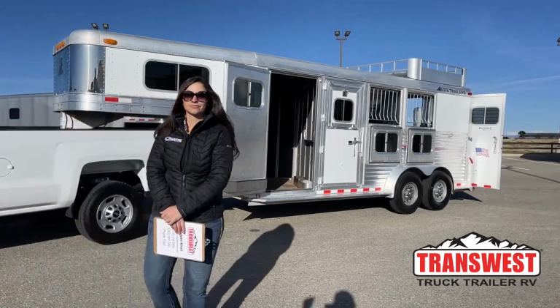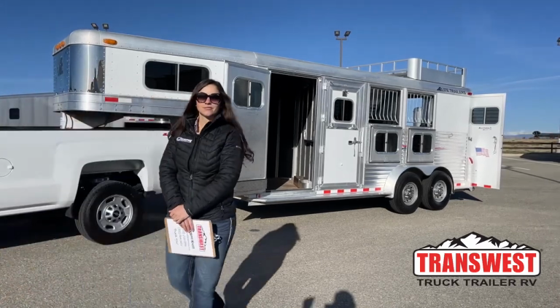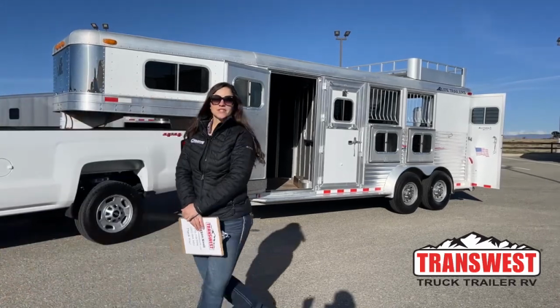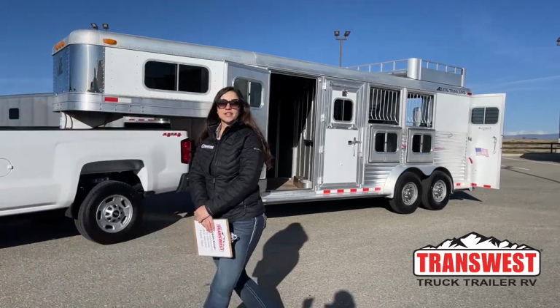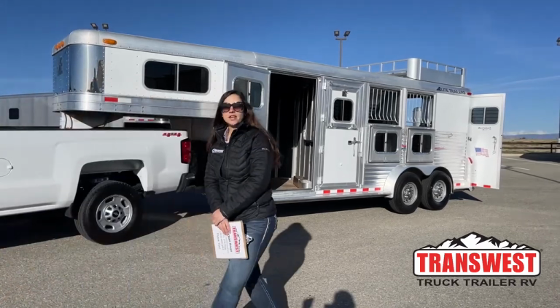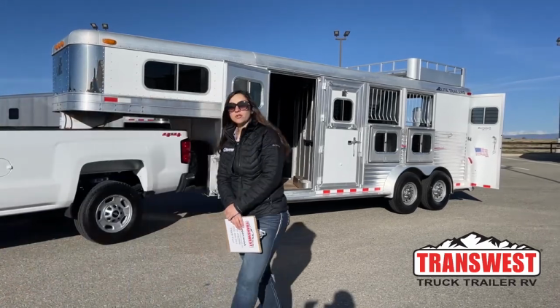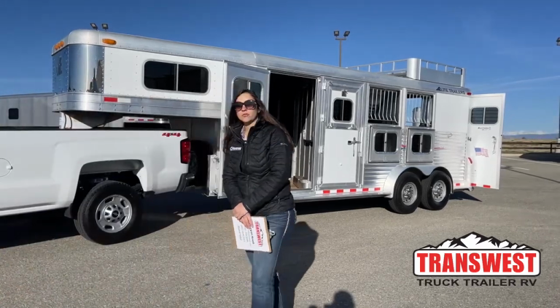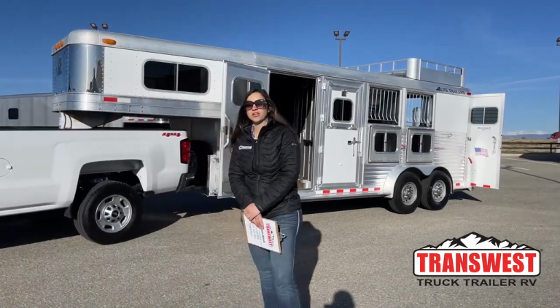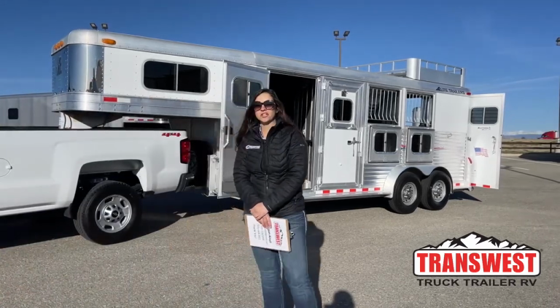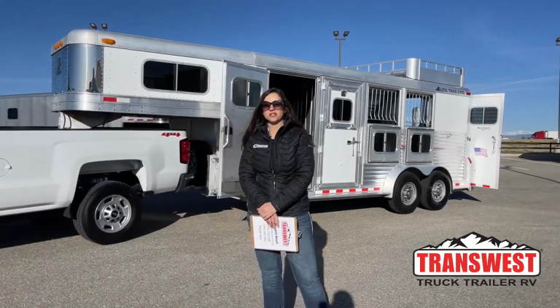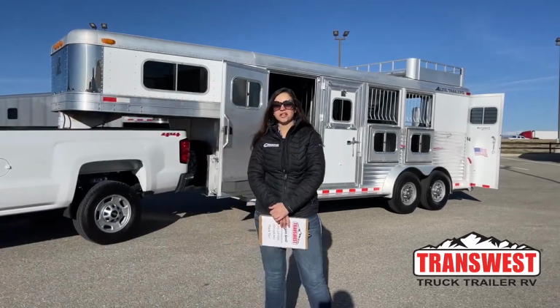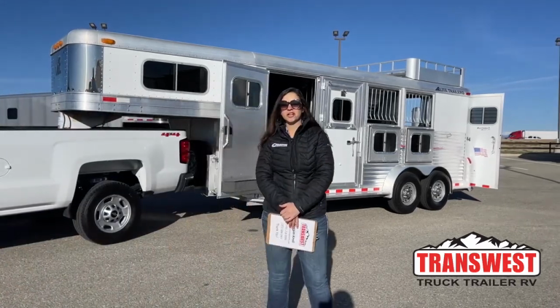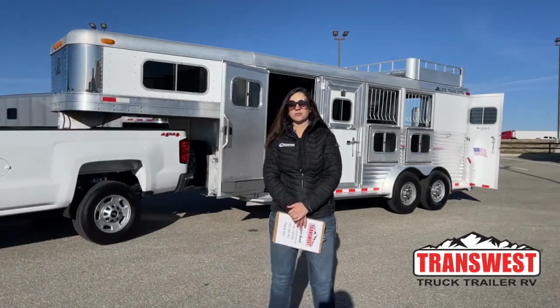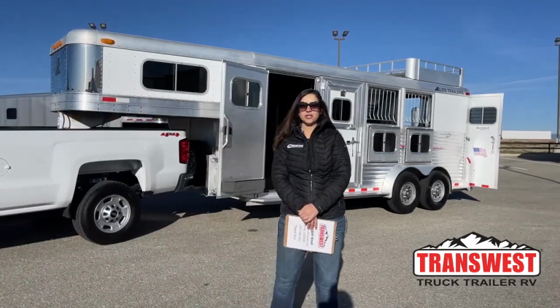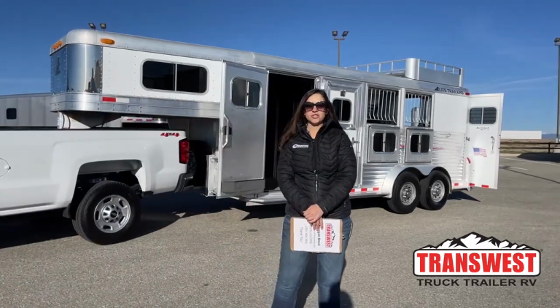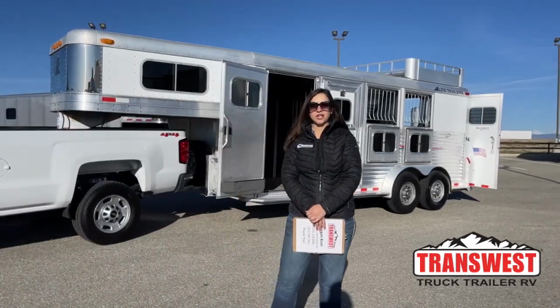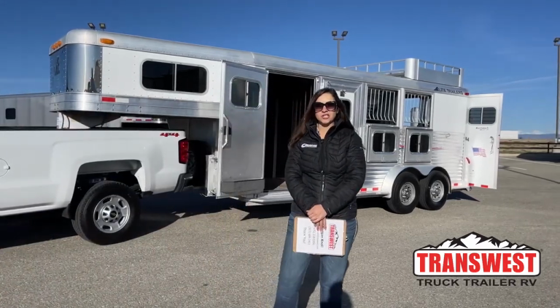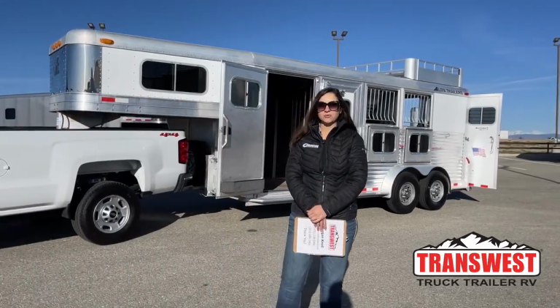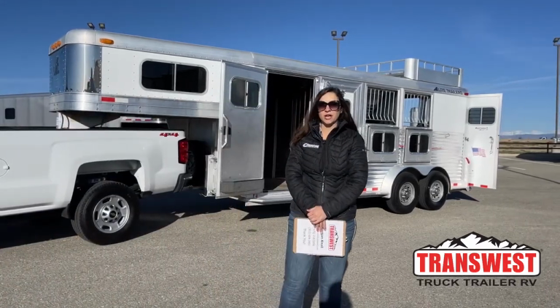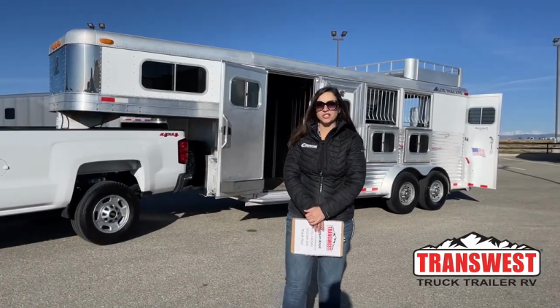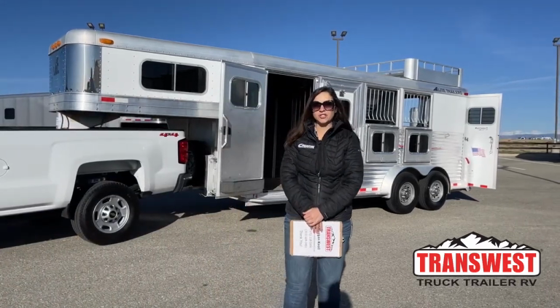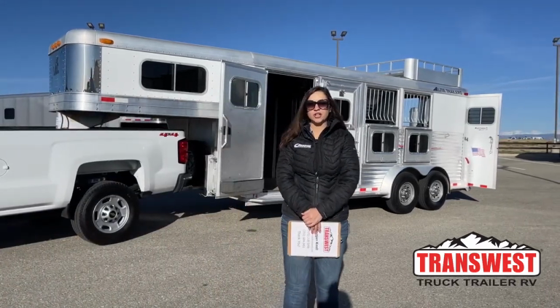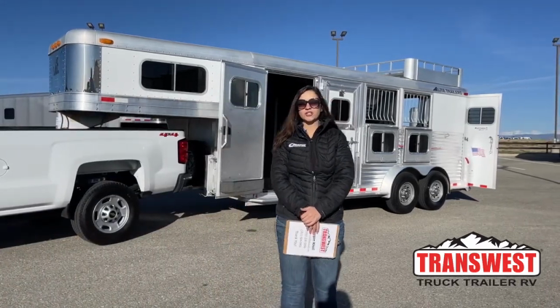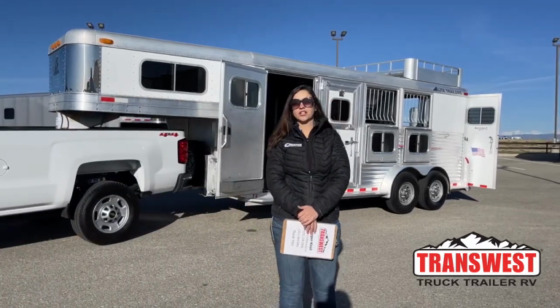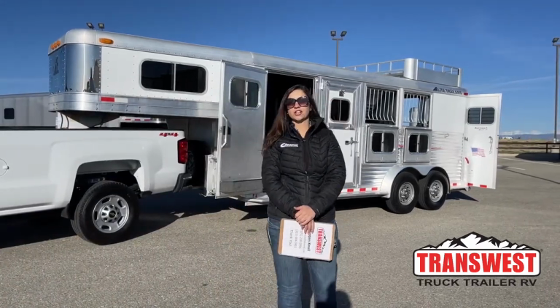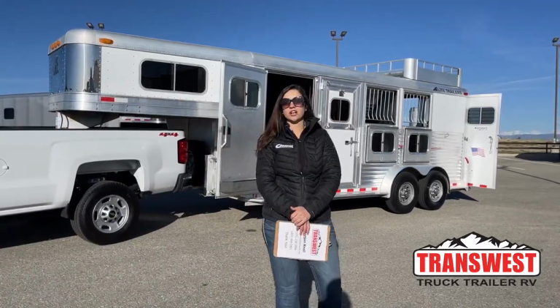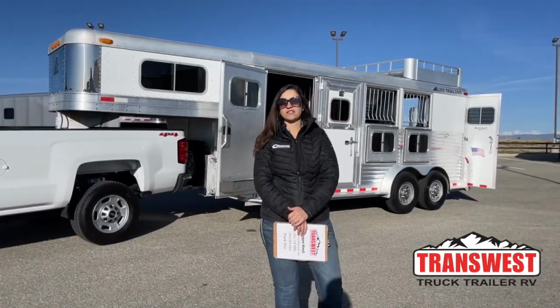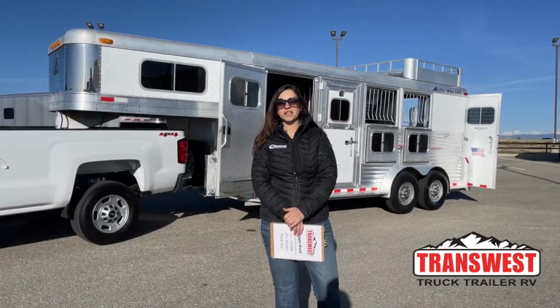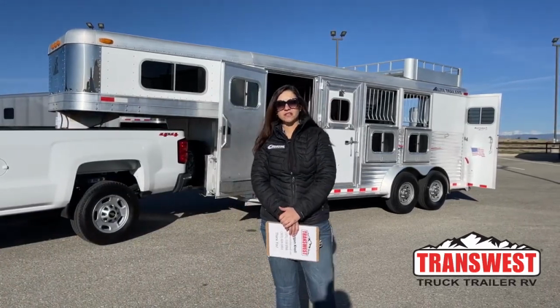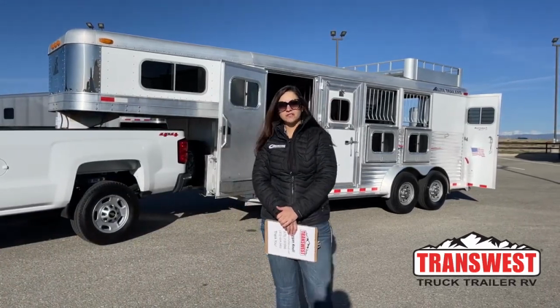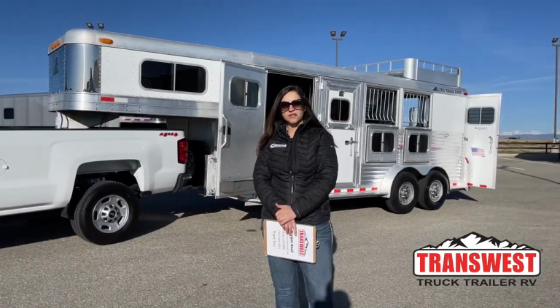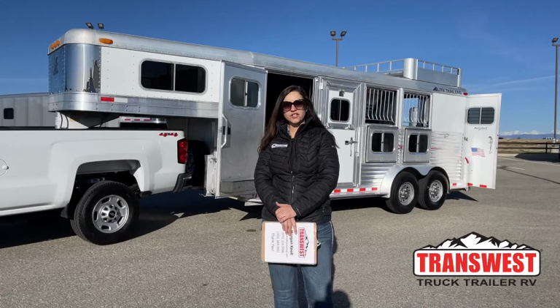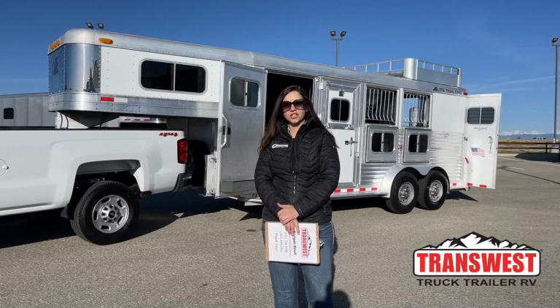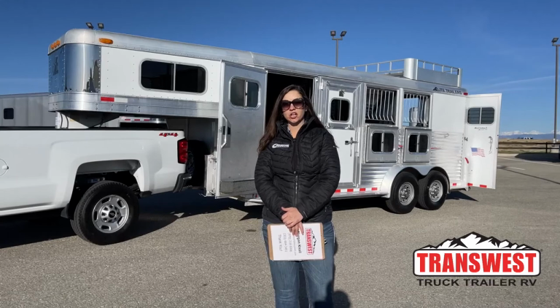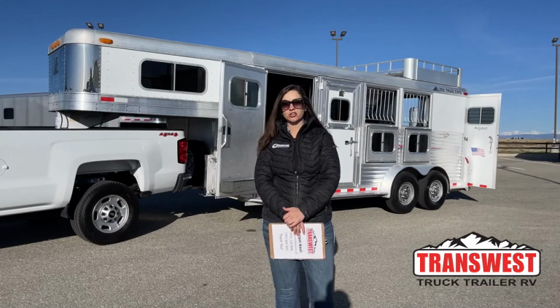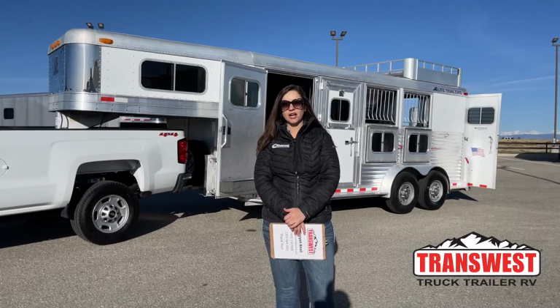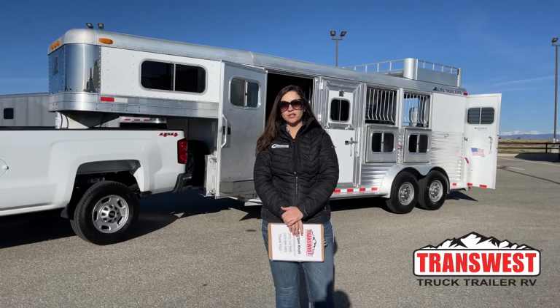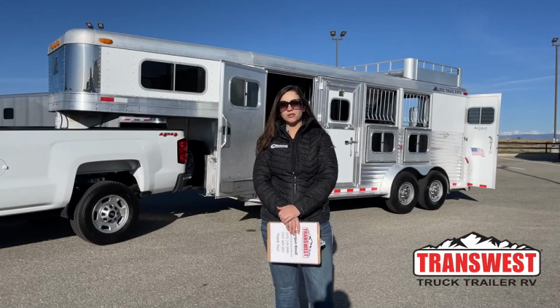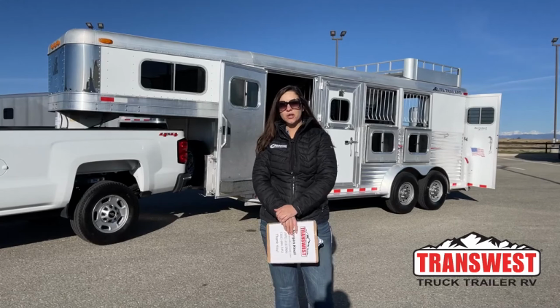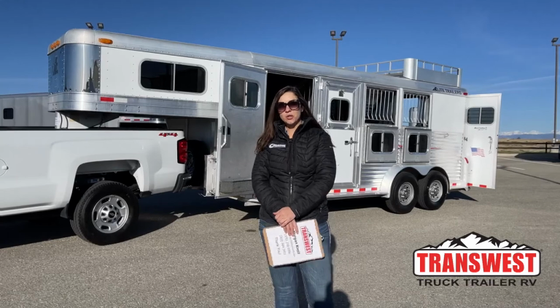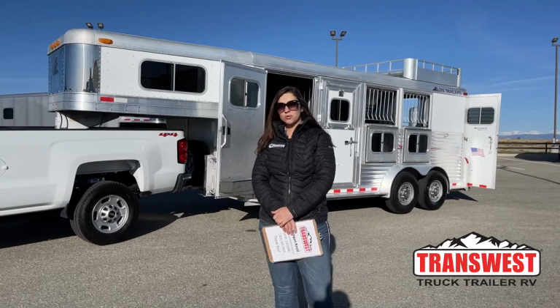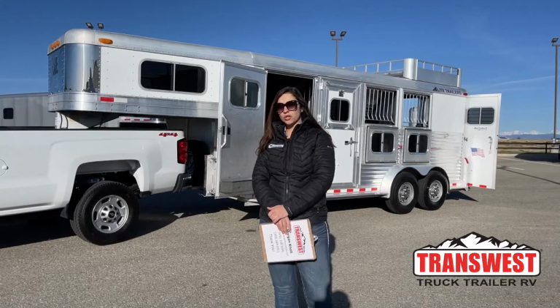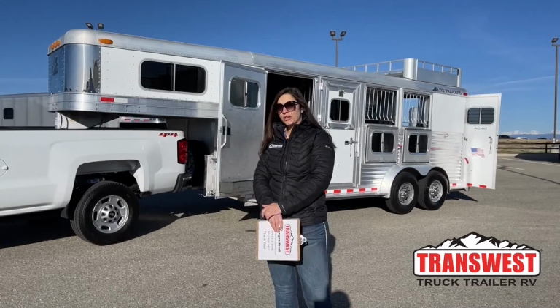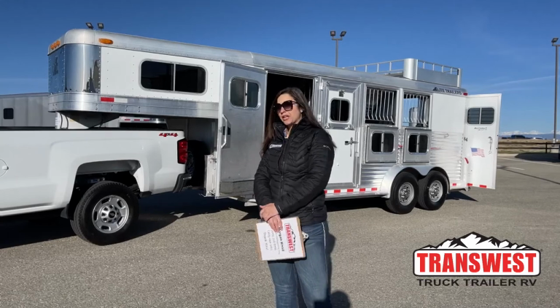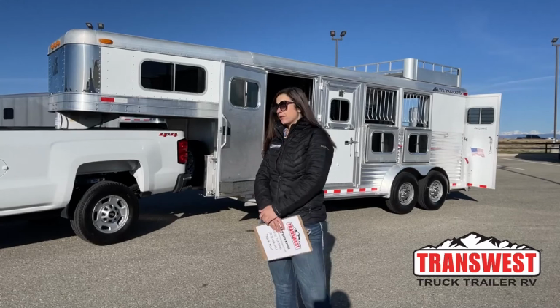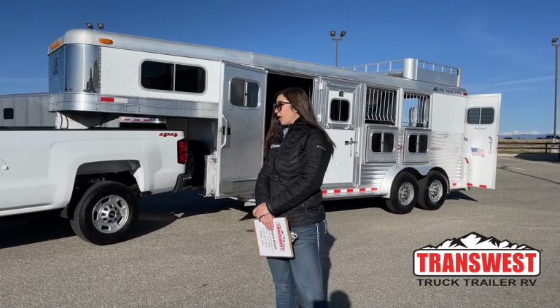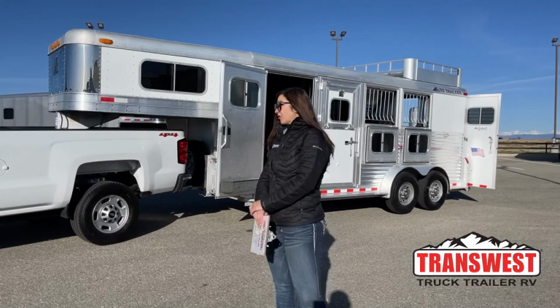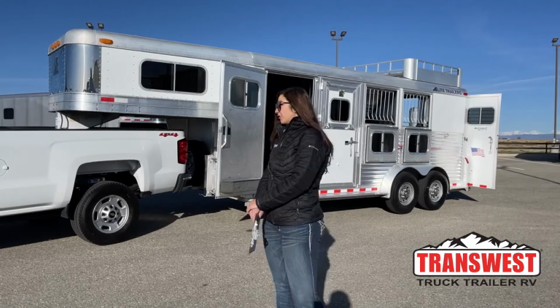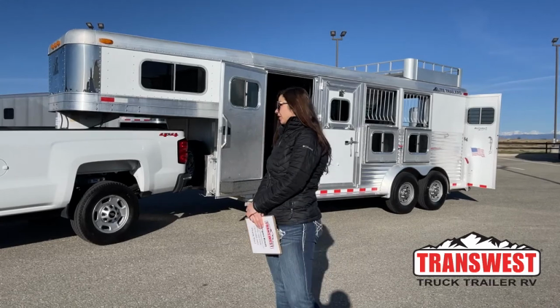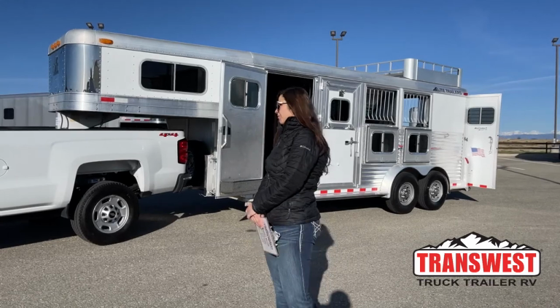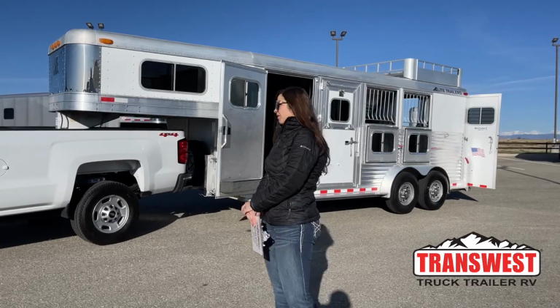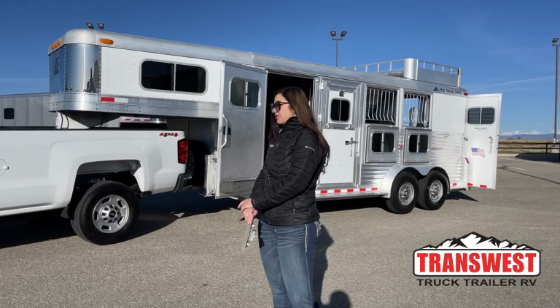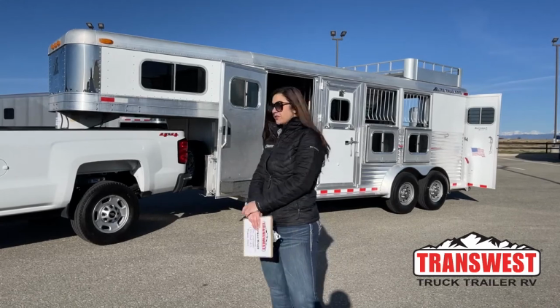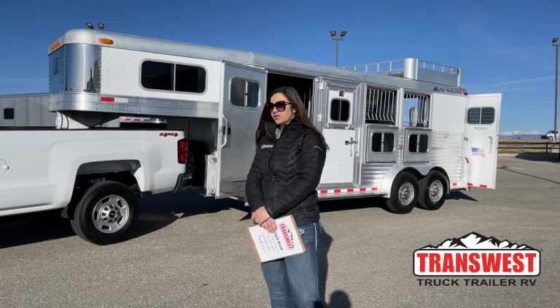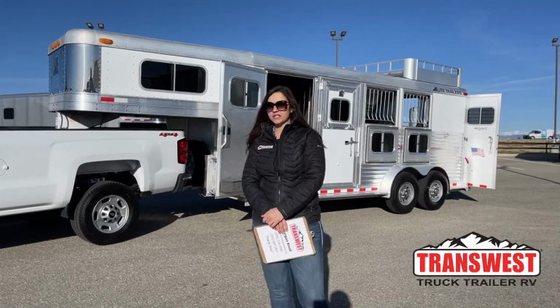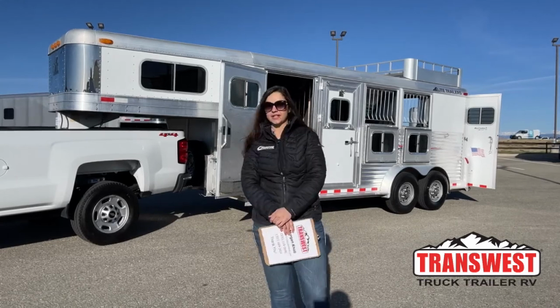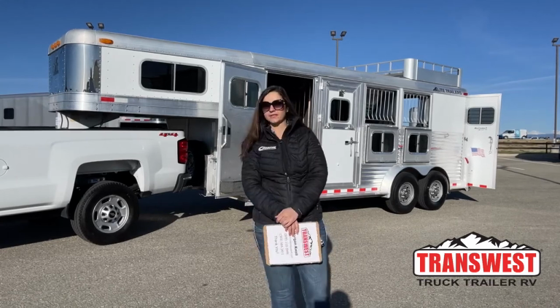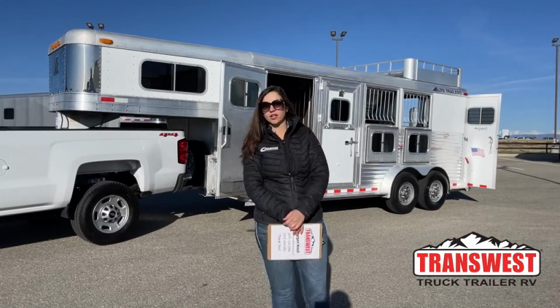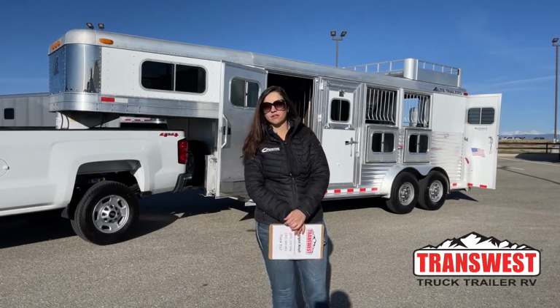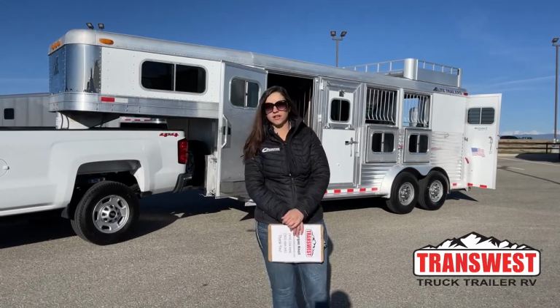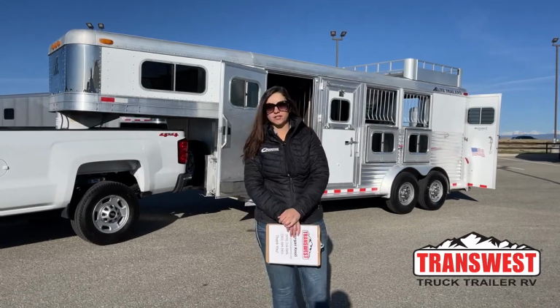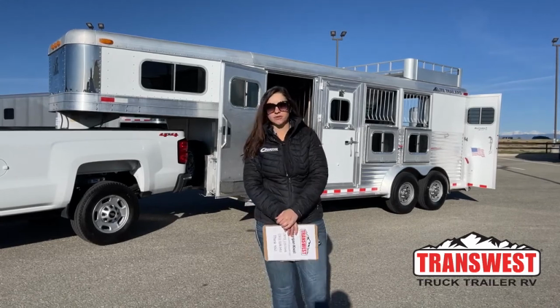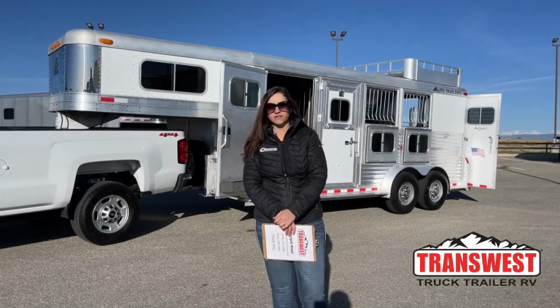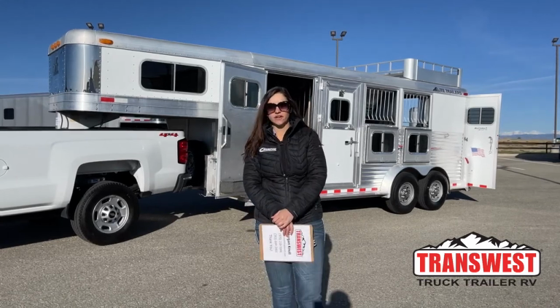Hello, Morgan Noll here with TransWest Truck Trailer RV in Frederick, Colorado. We're located about 30 minutes north of Denver off I-25.